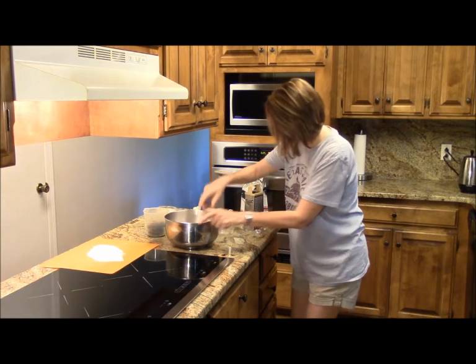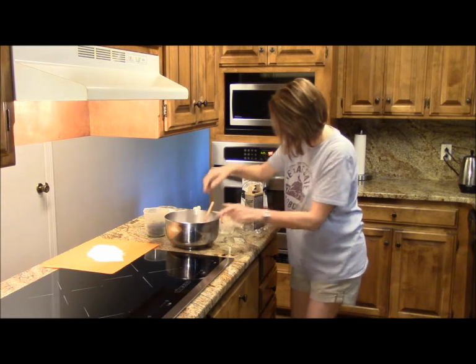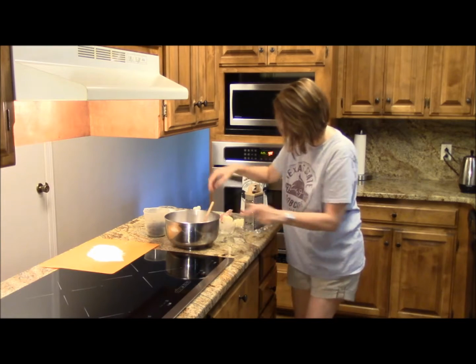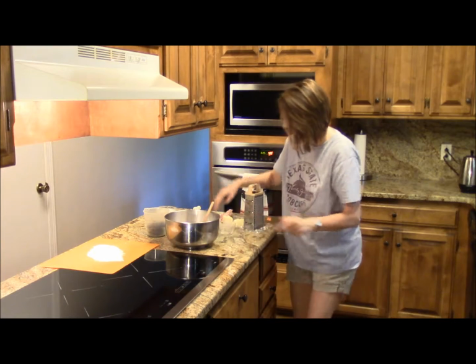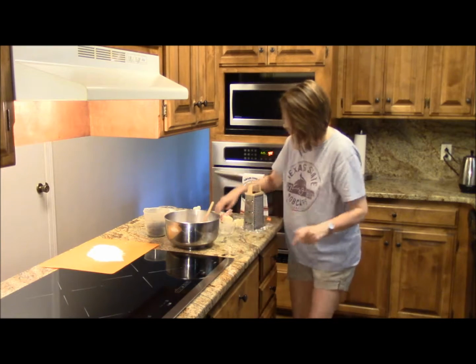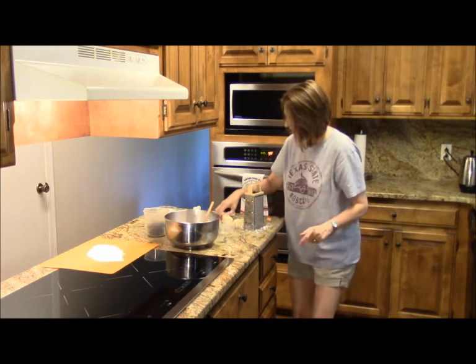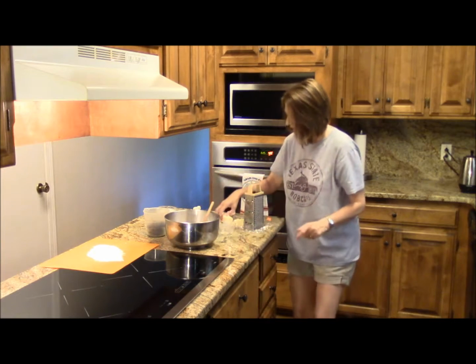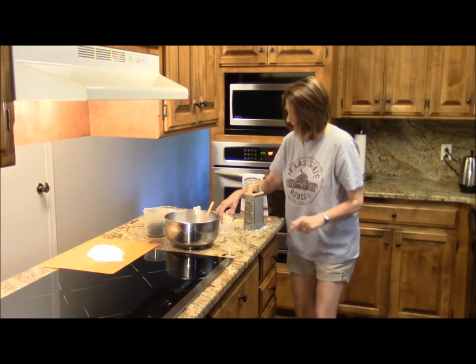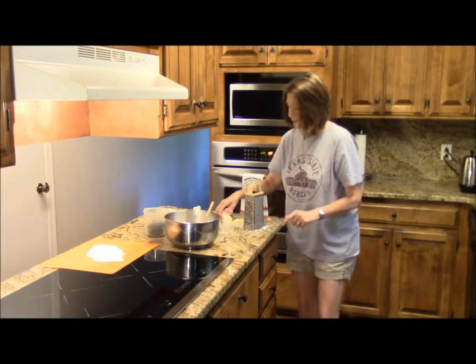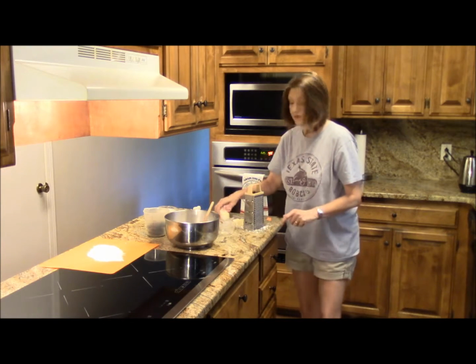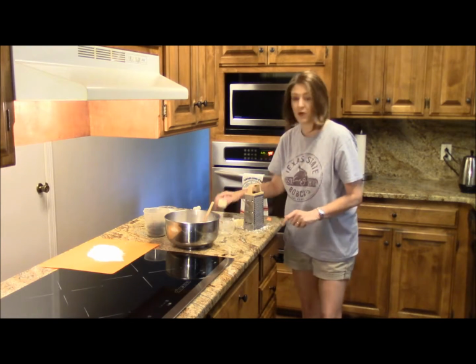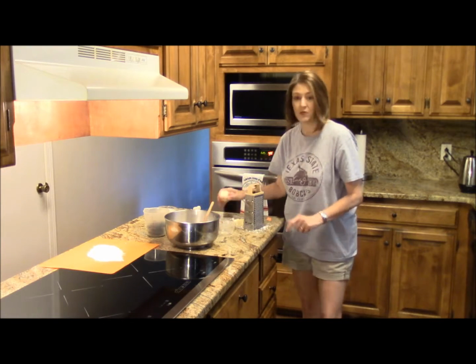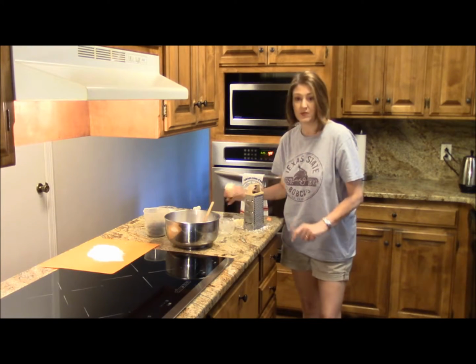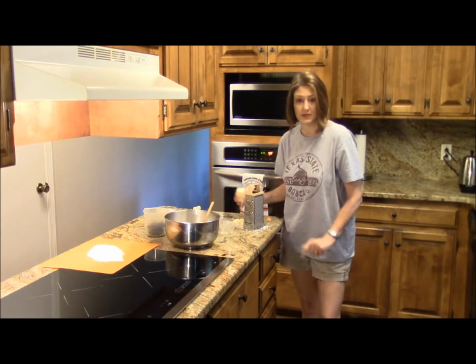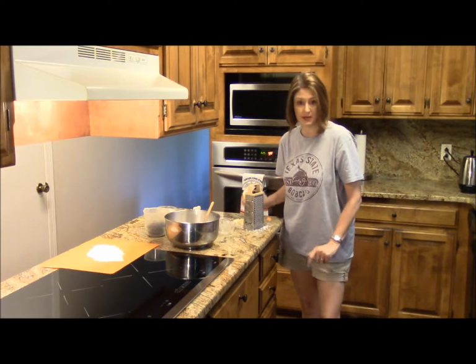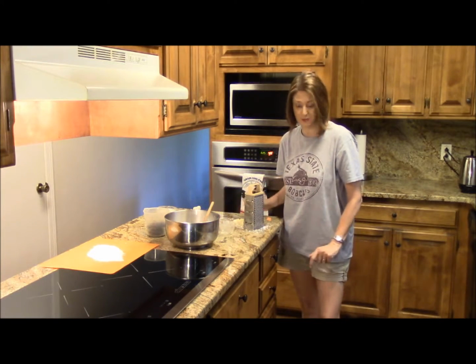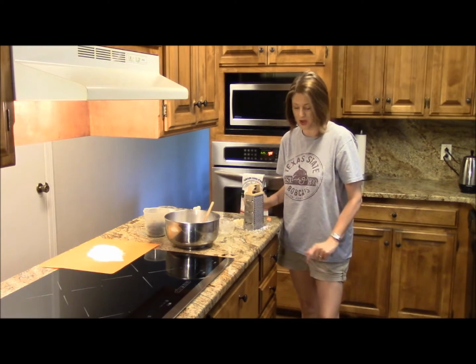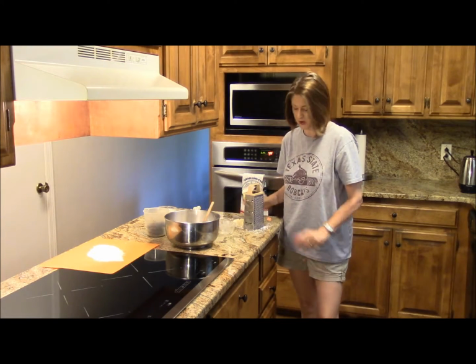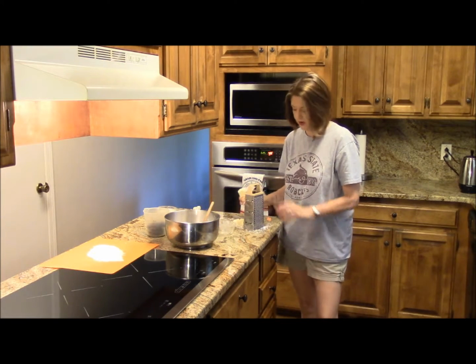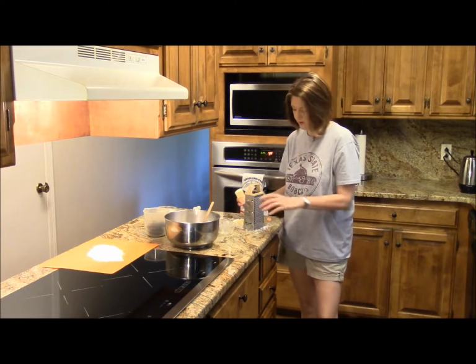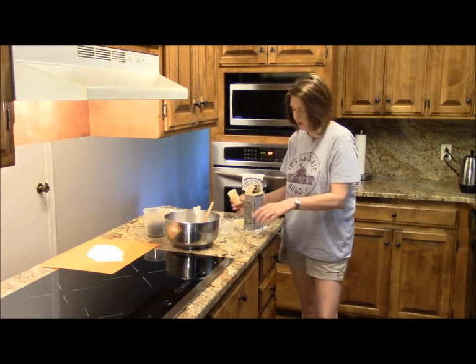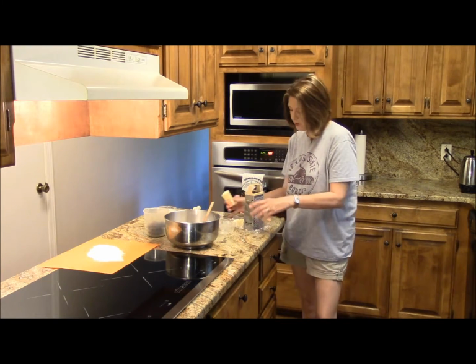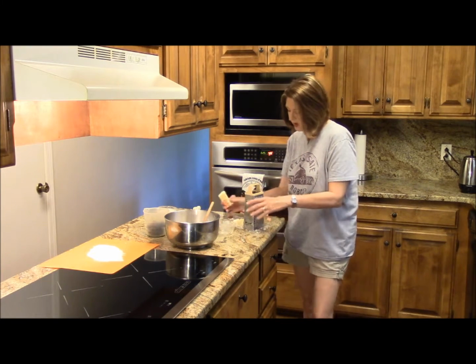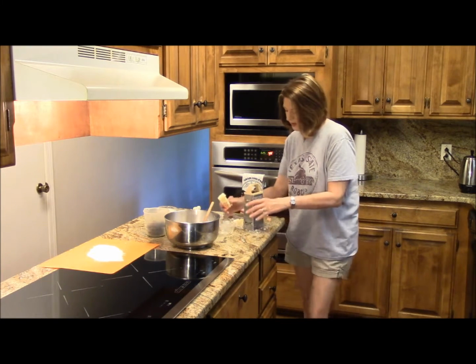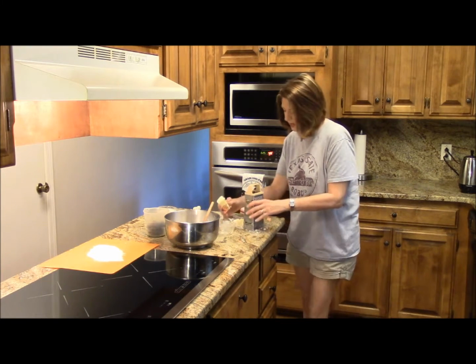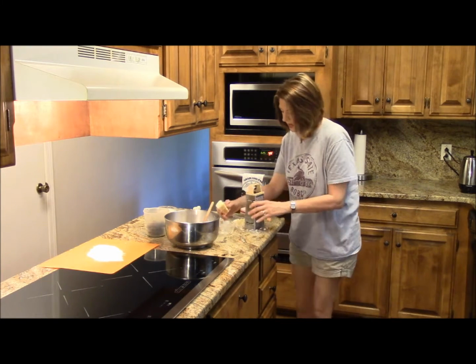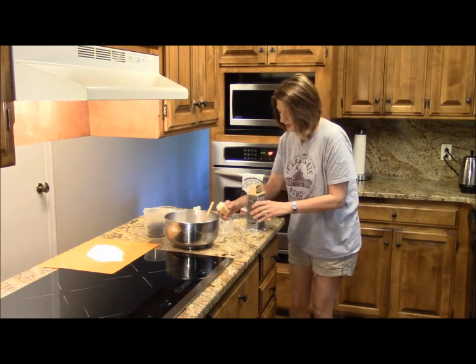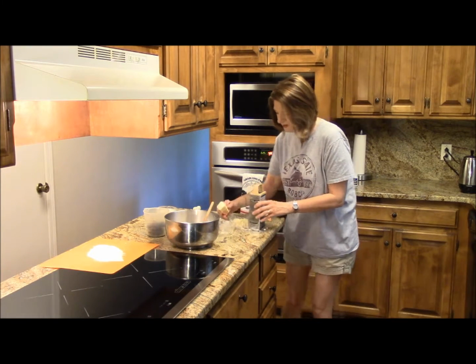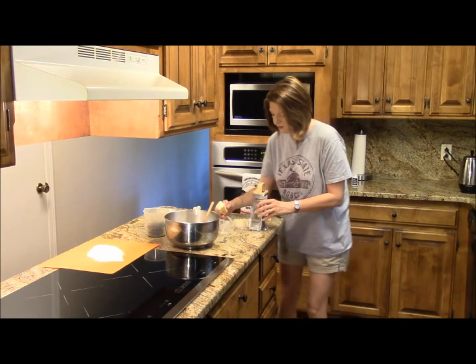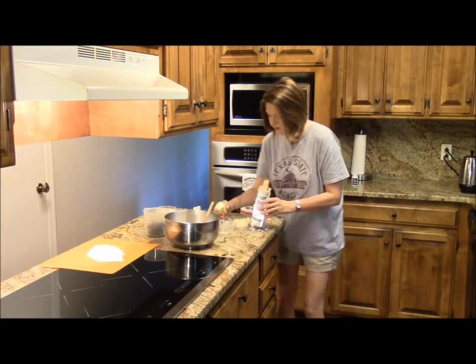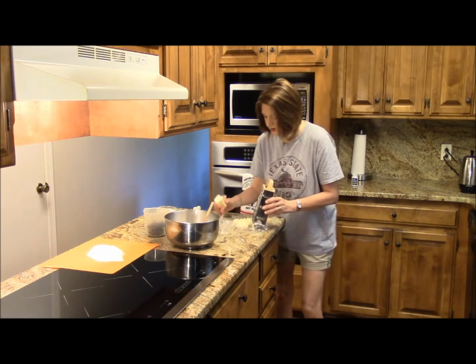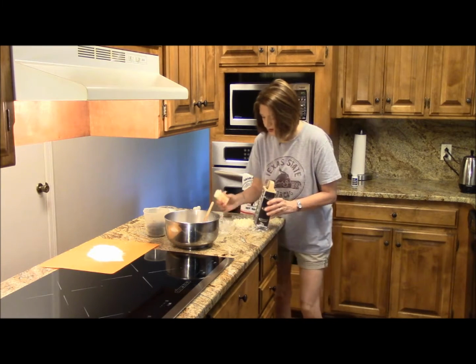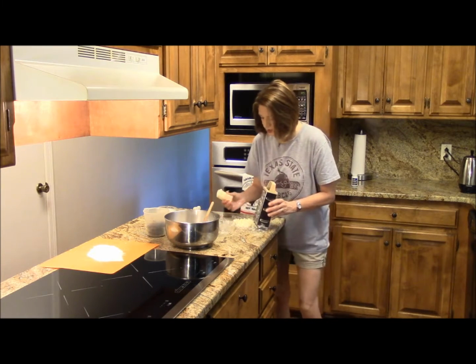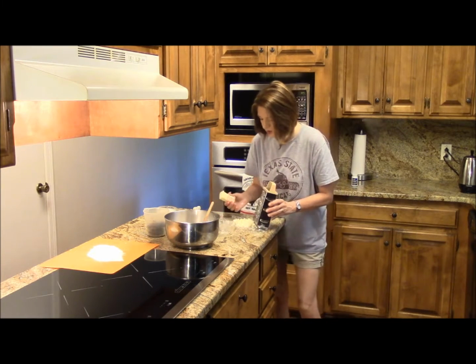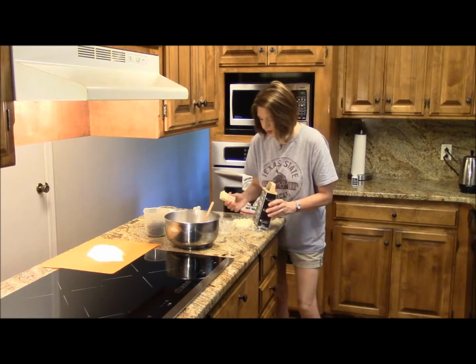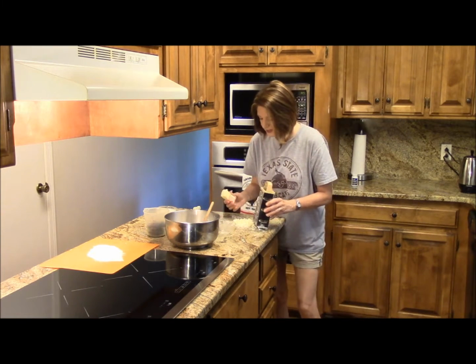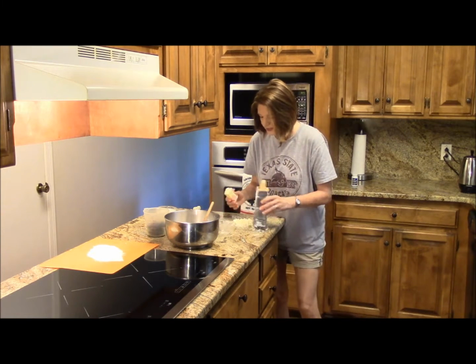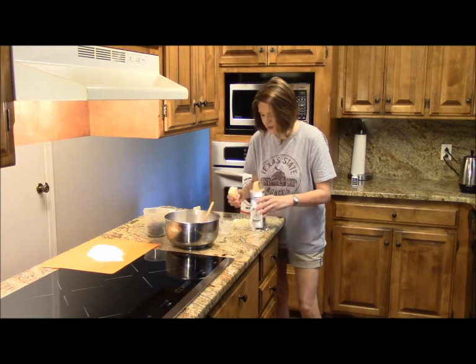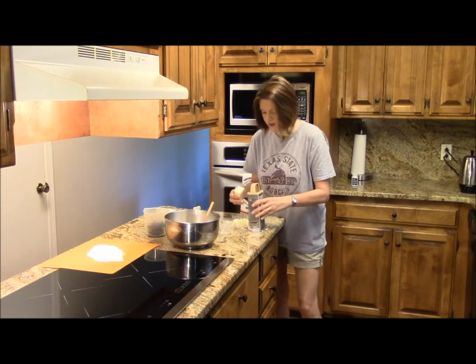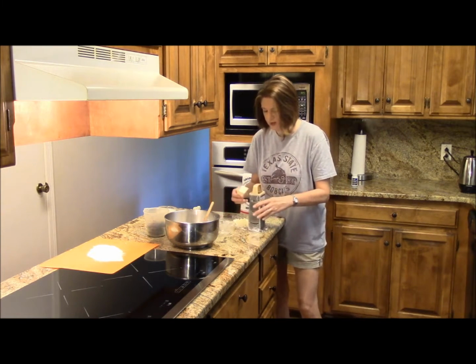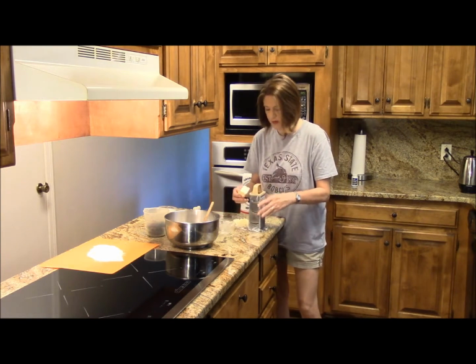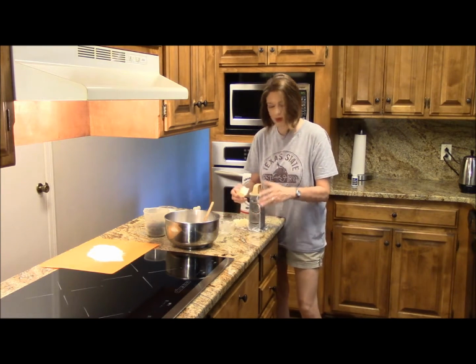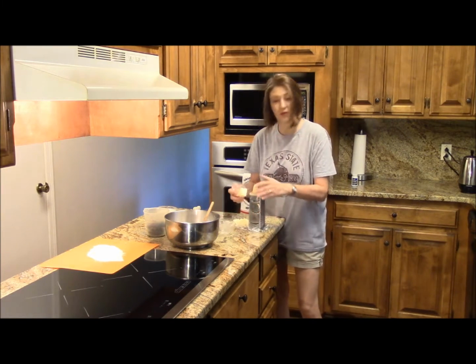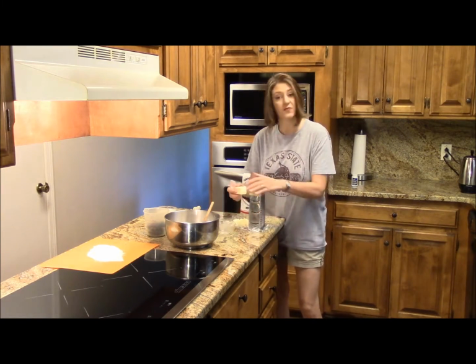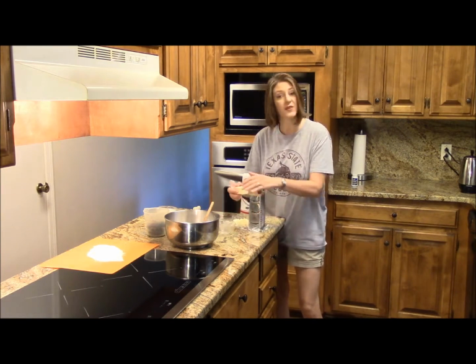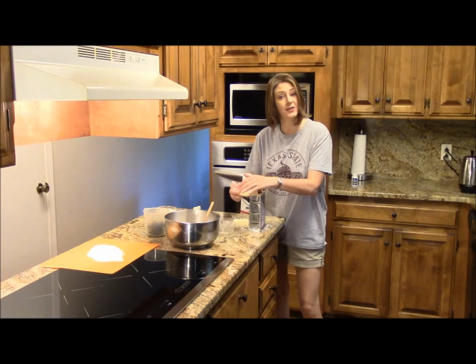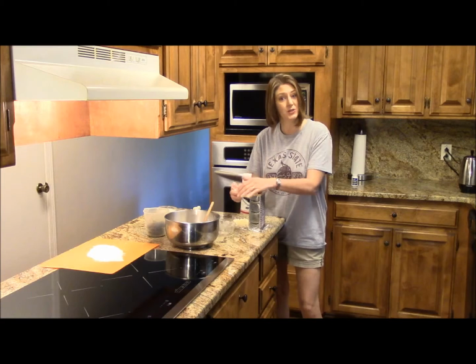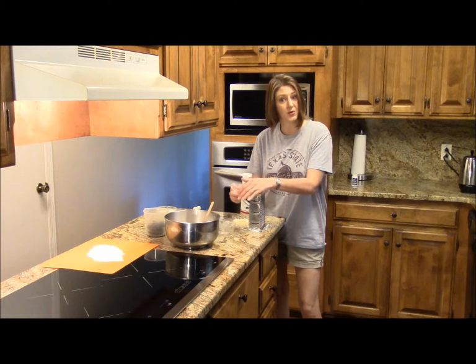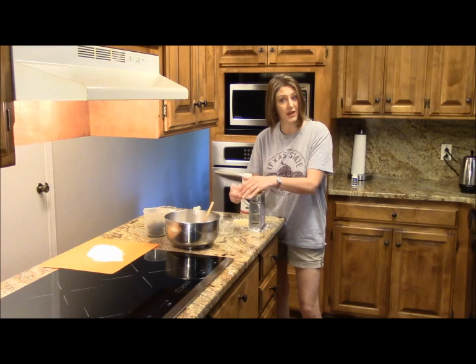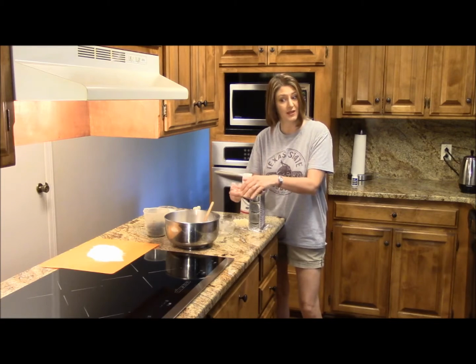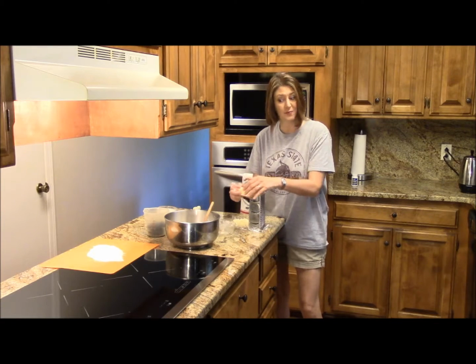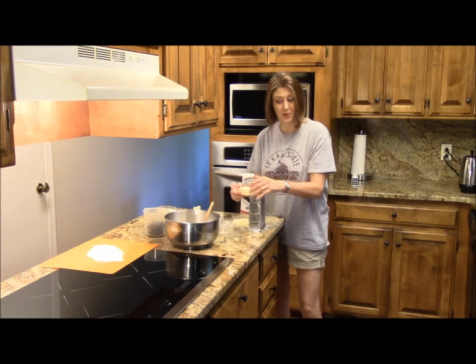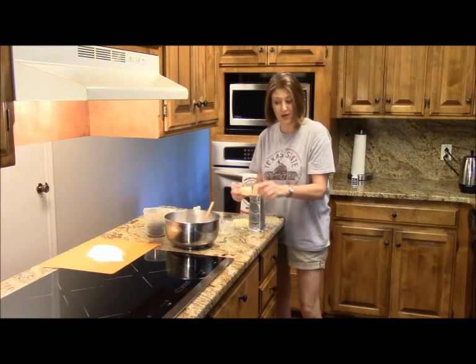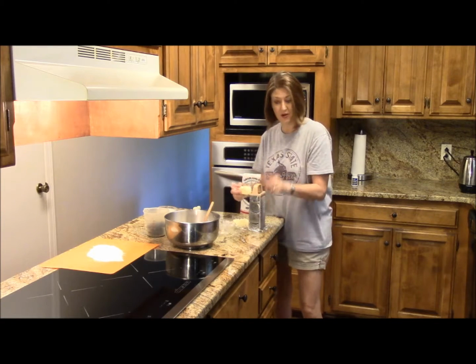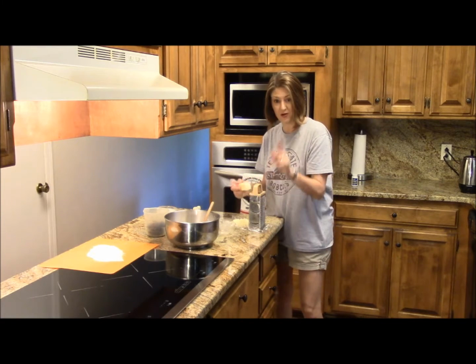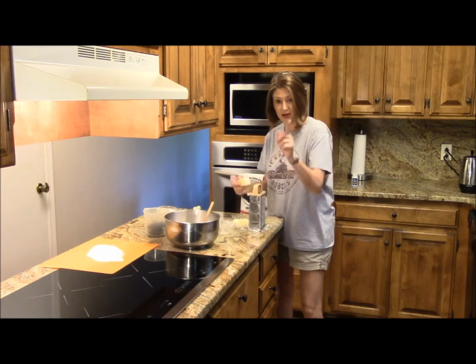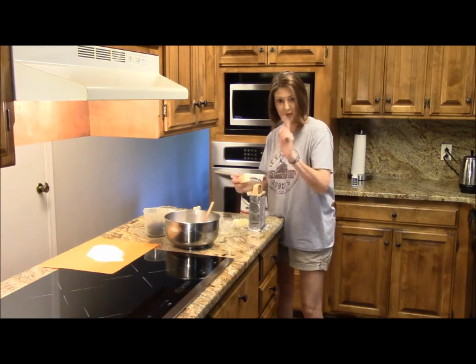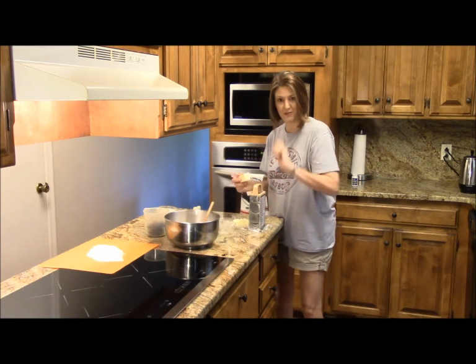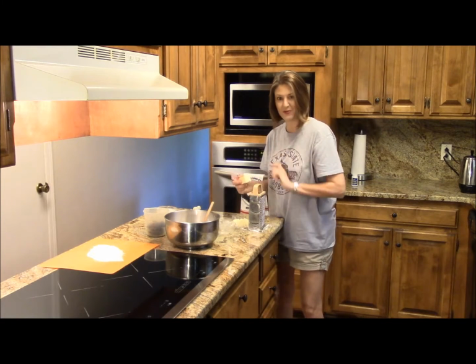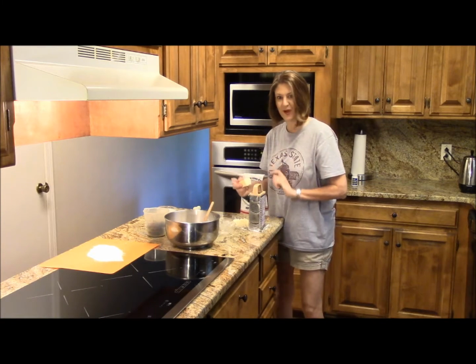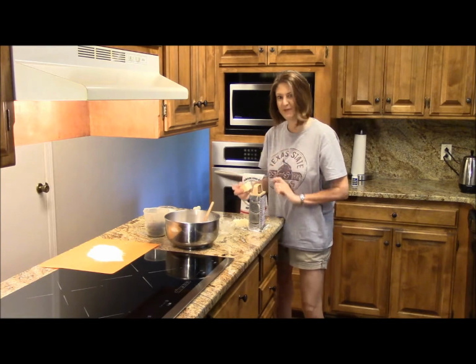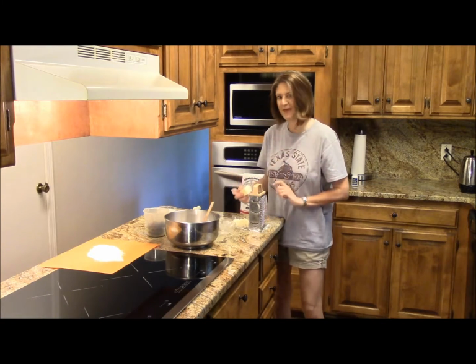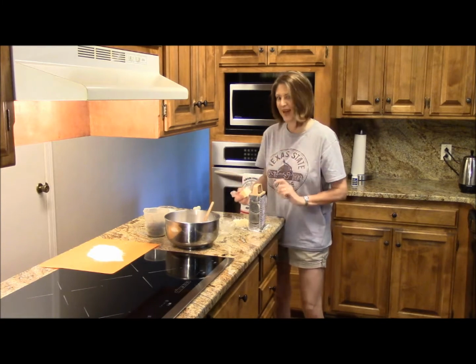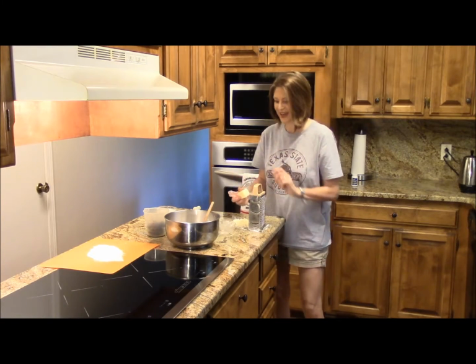I have a frozen stick of butter. I've already kind of grated some of it, but I'm going to finish grating the butter, and I'll be right back.